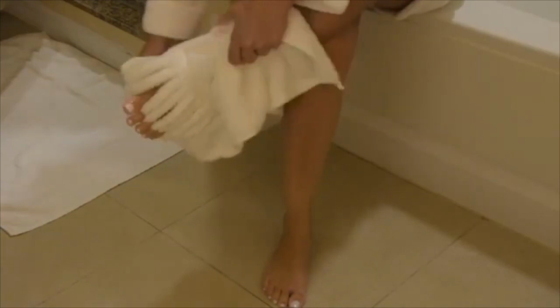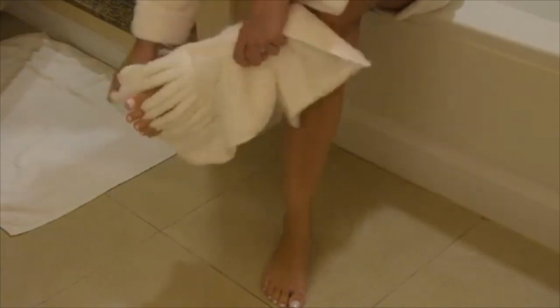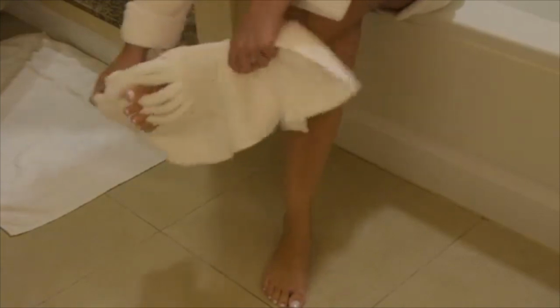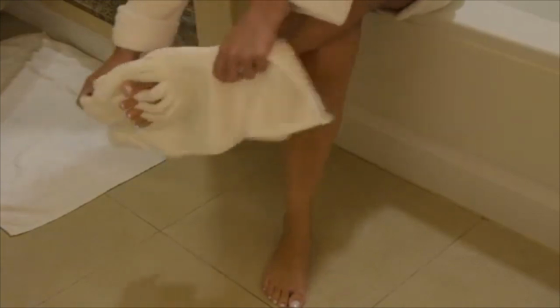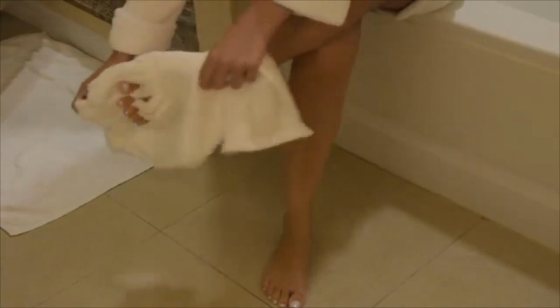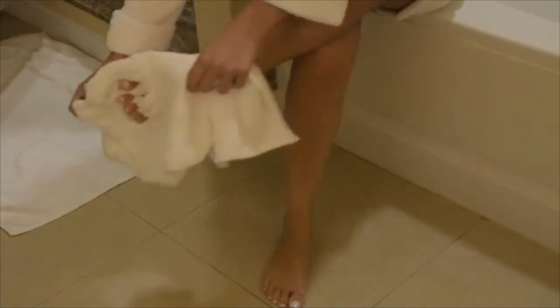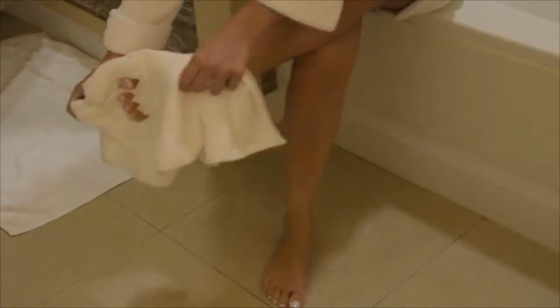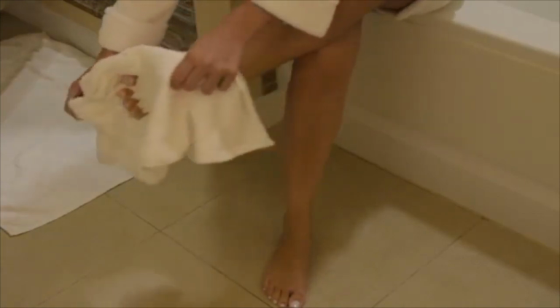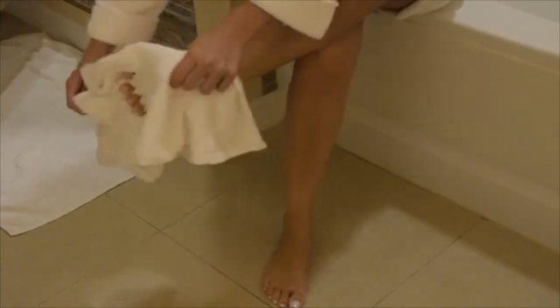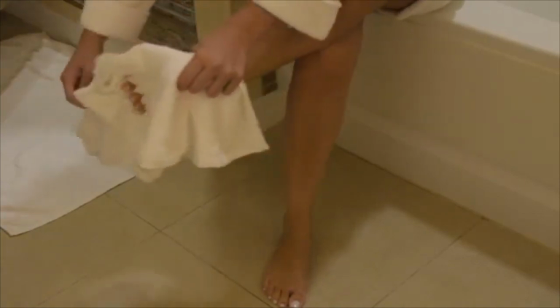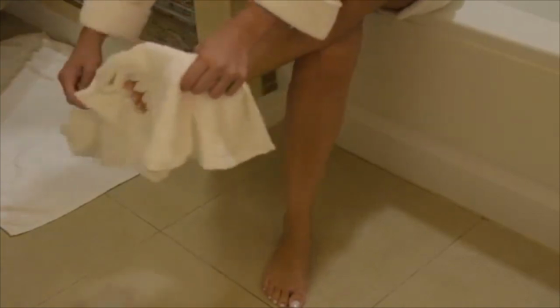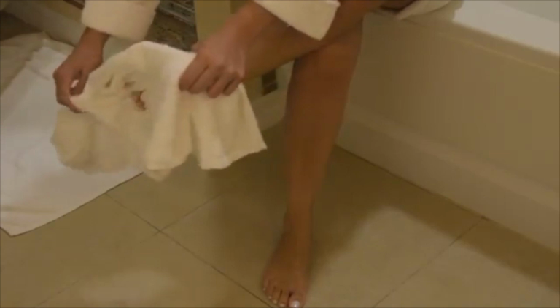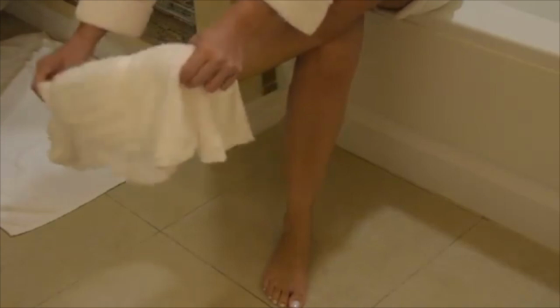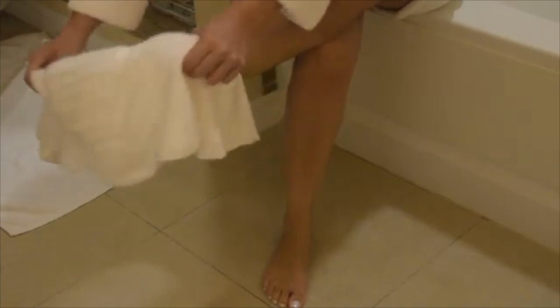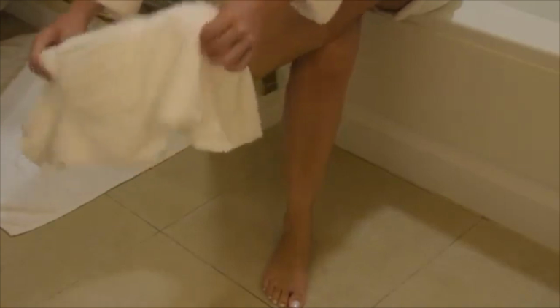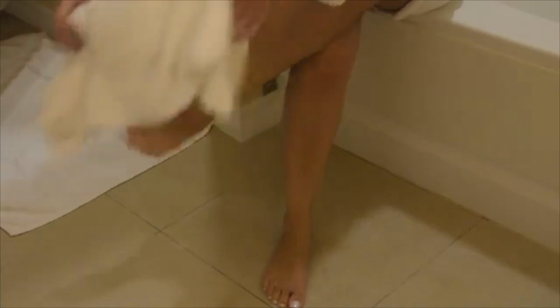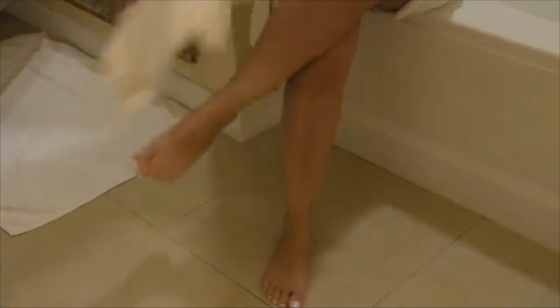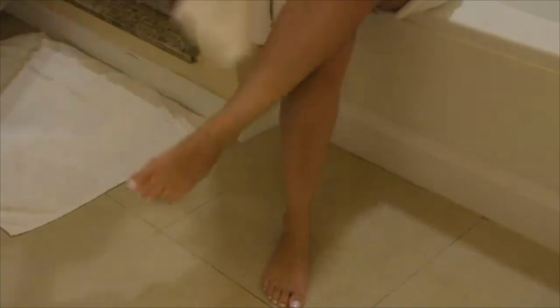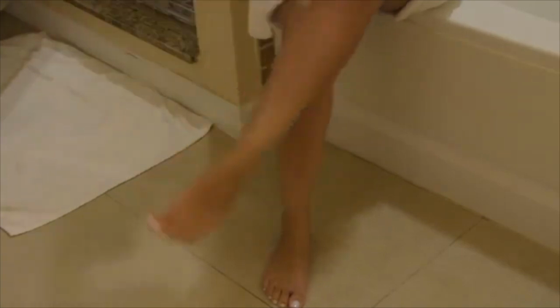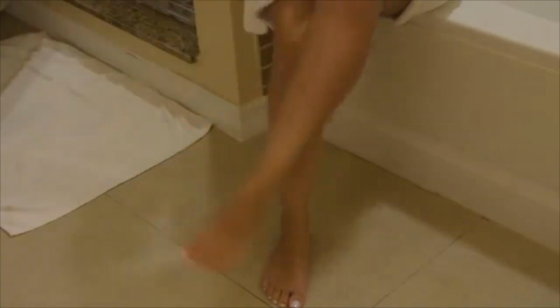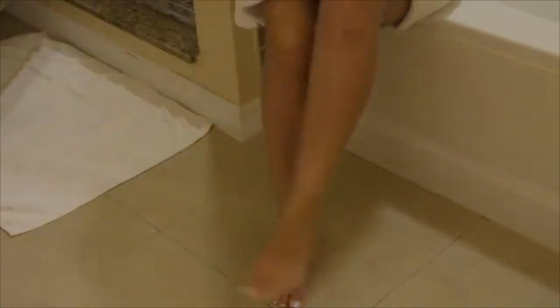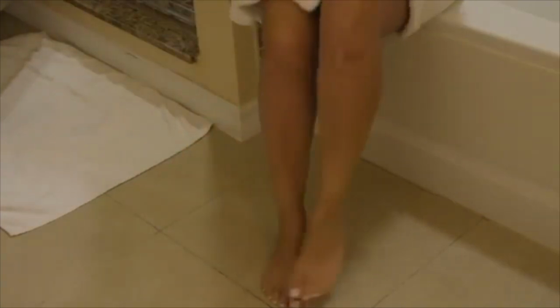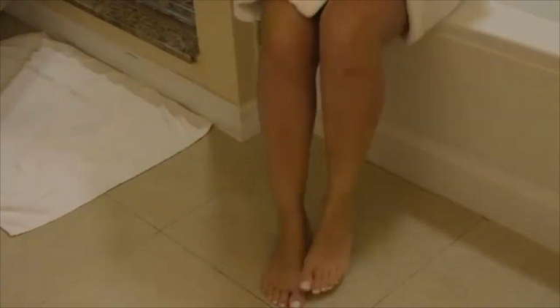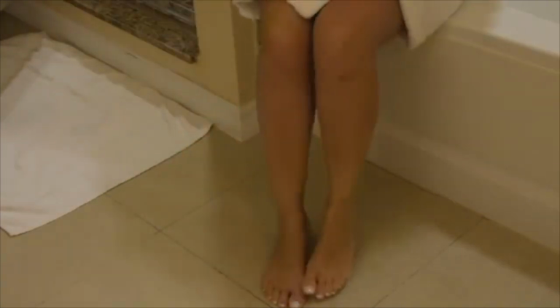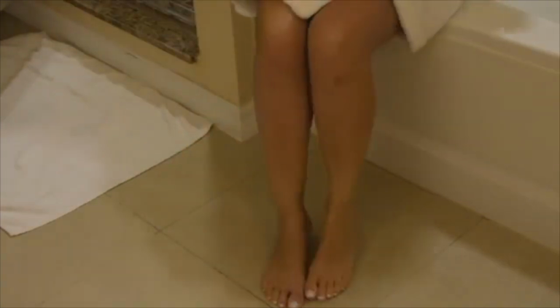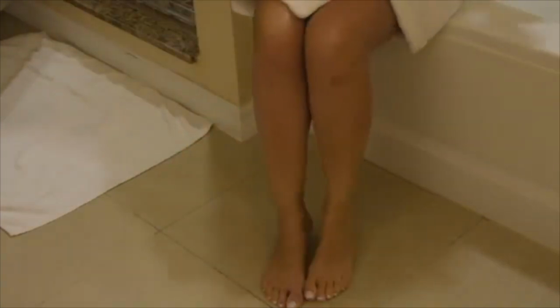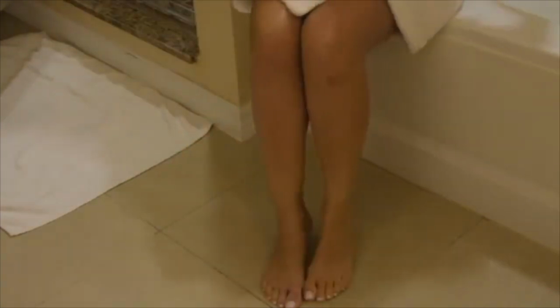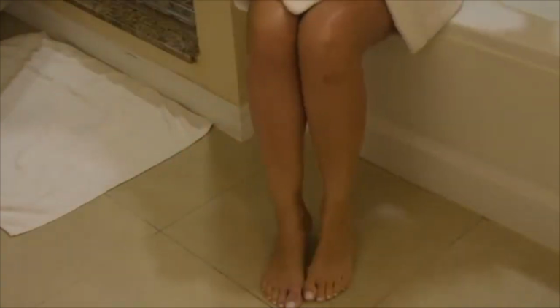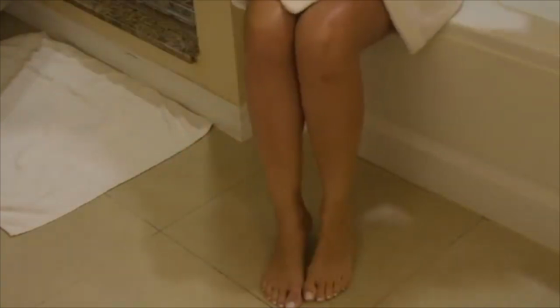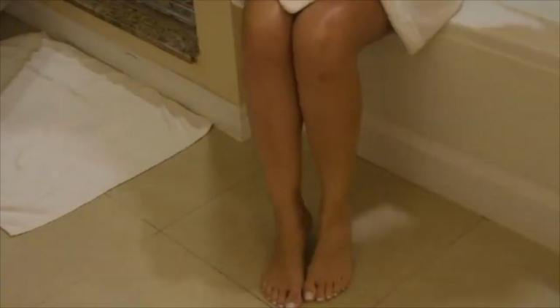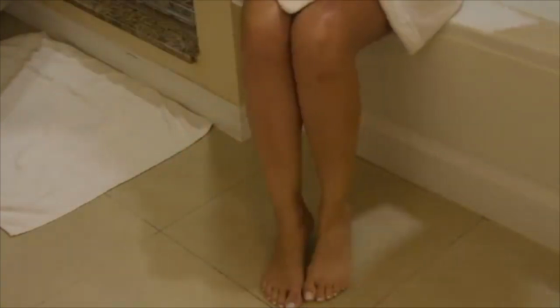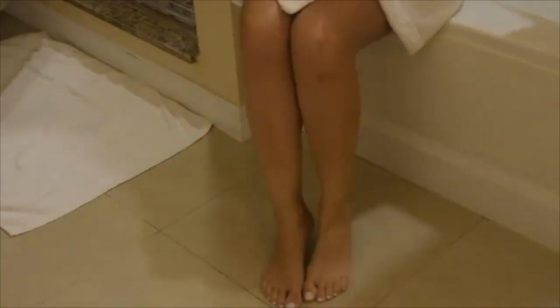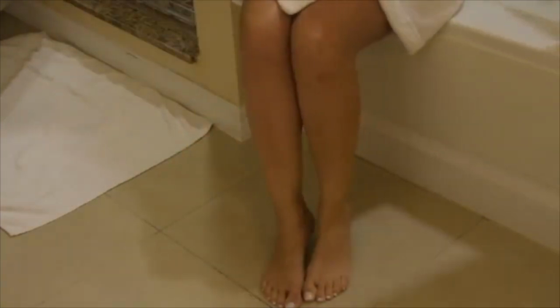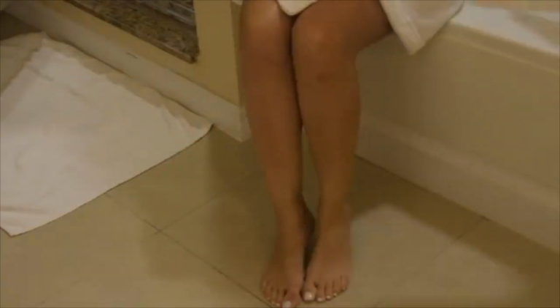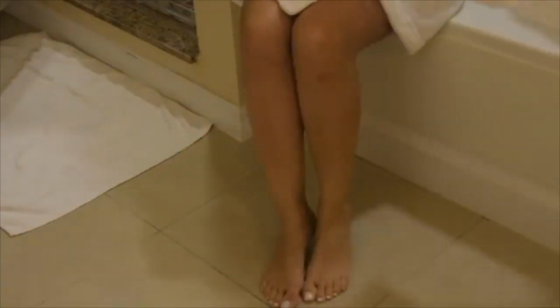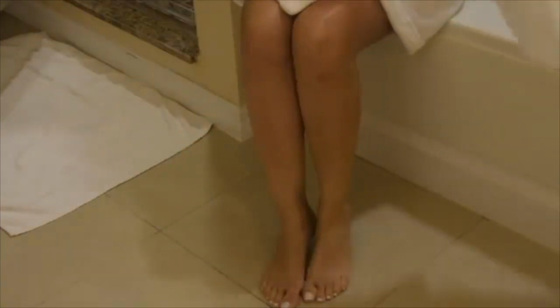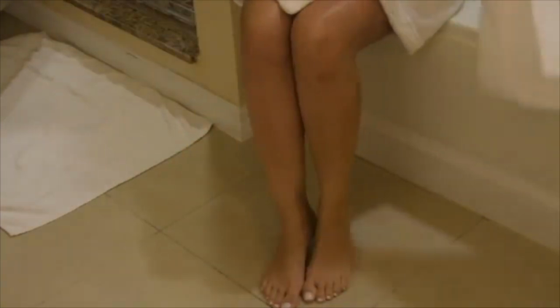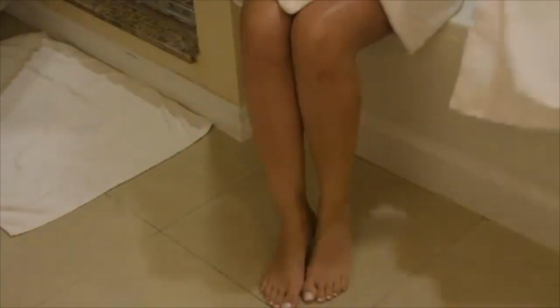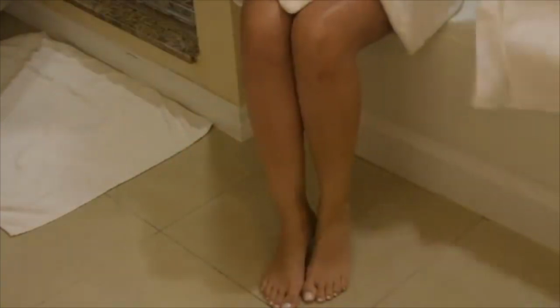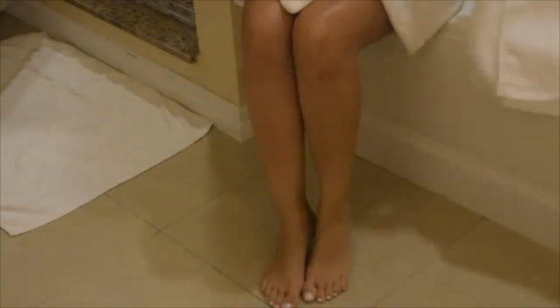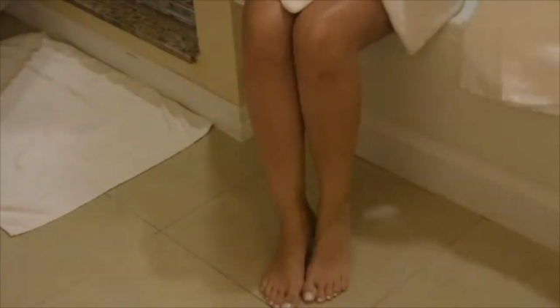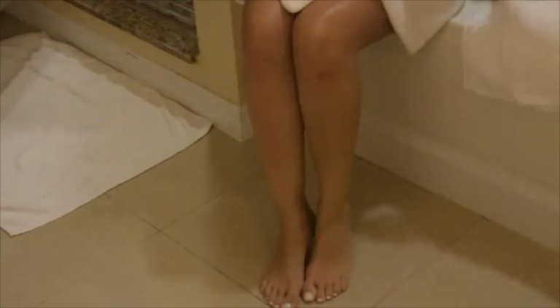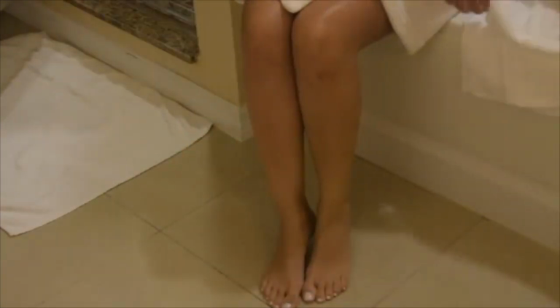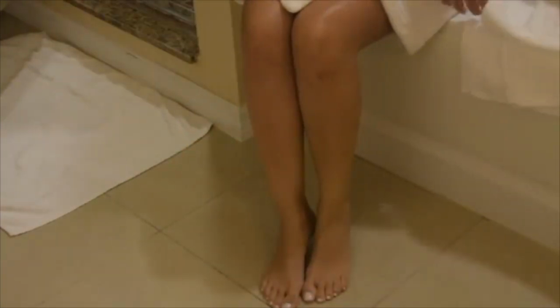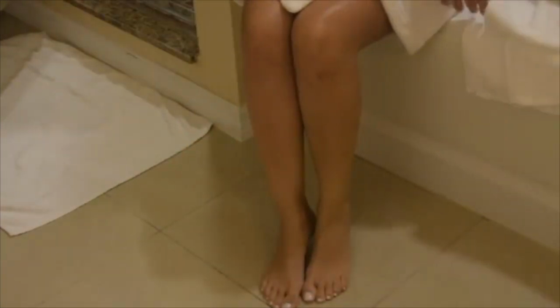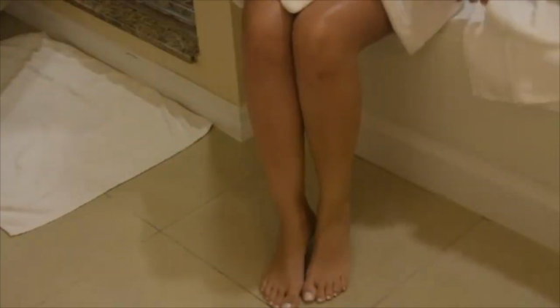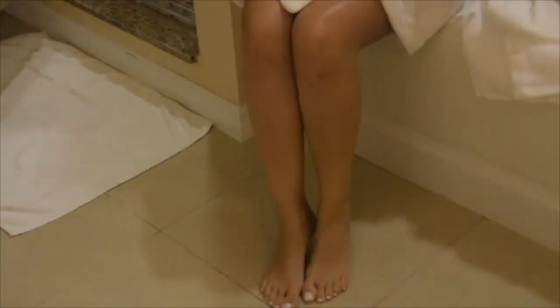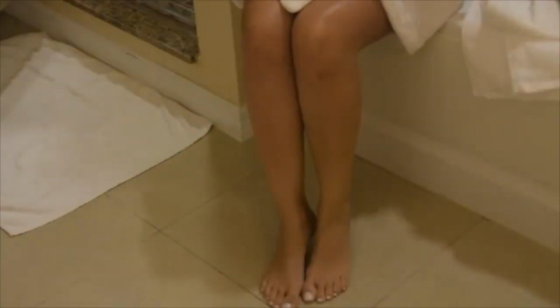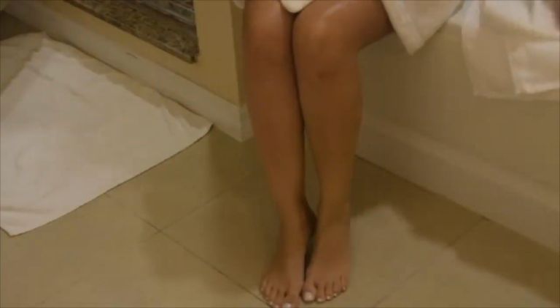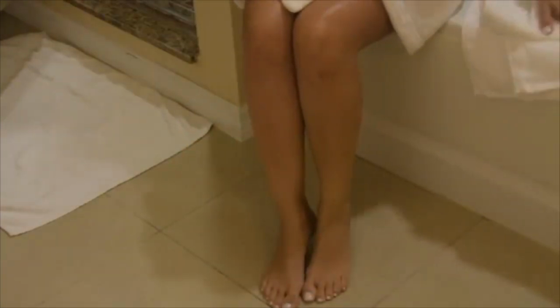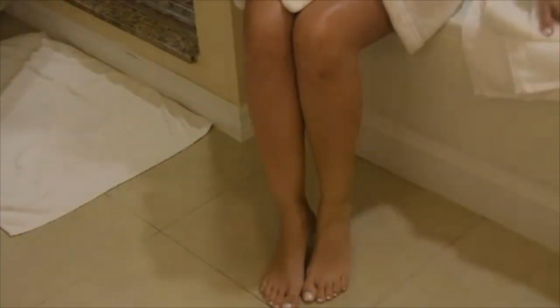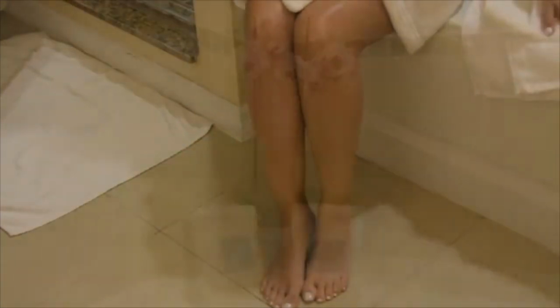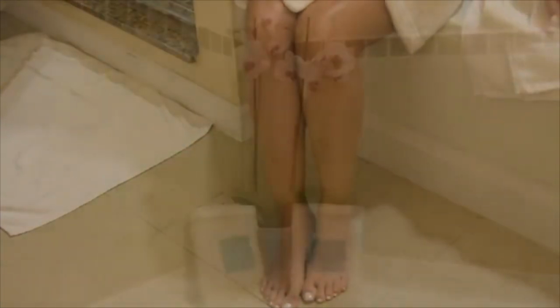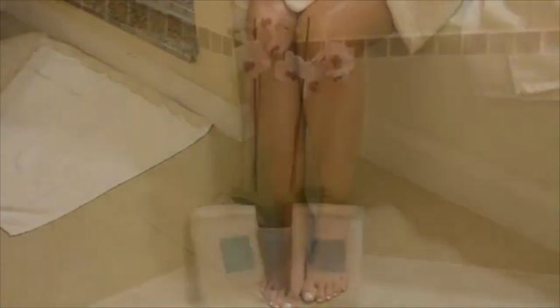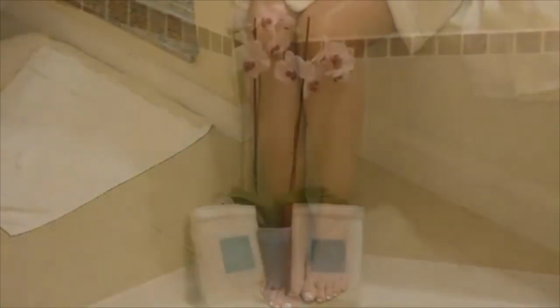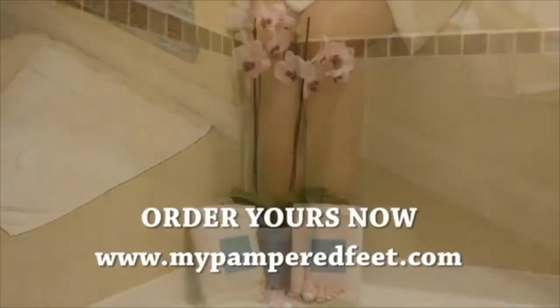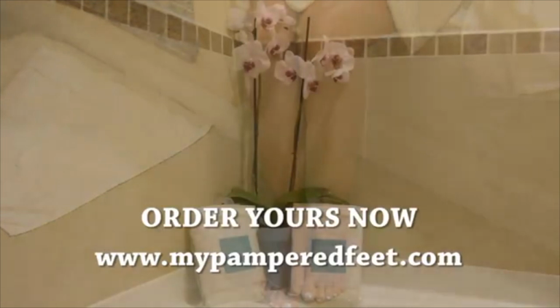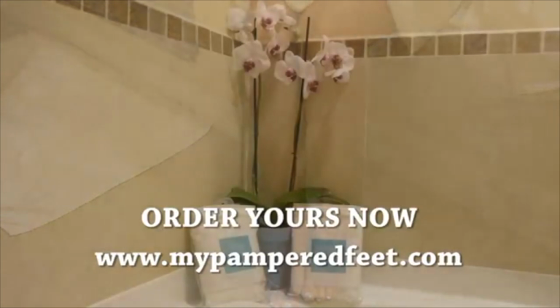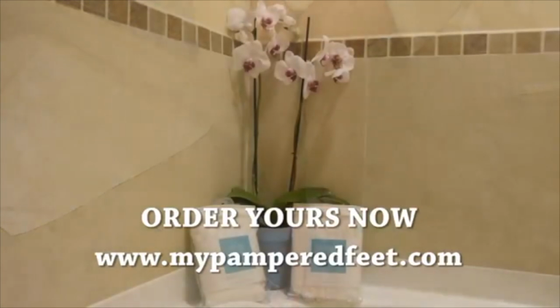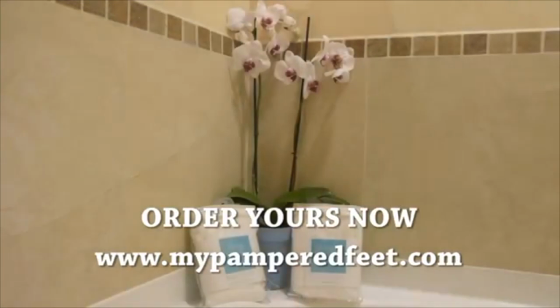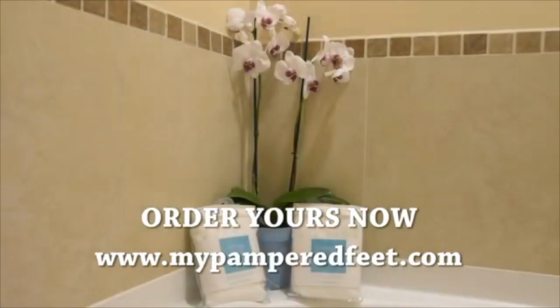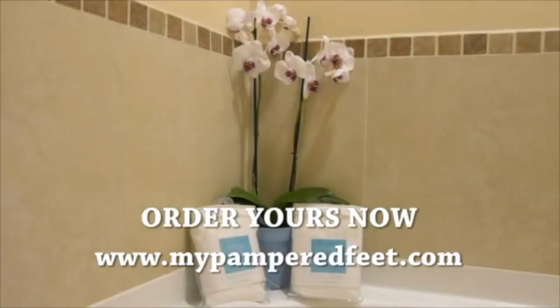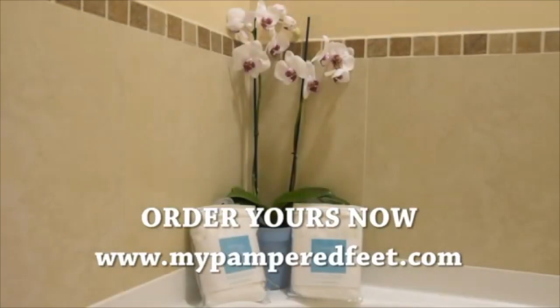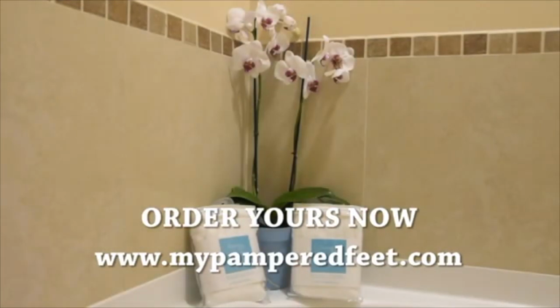Step up to the next level of foot hygiene while indulging in a piece of the spa at home. Order yours now!